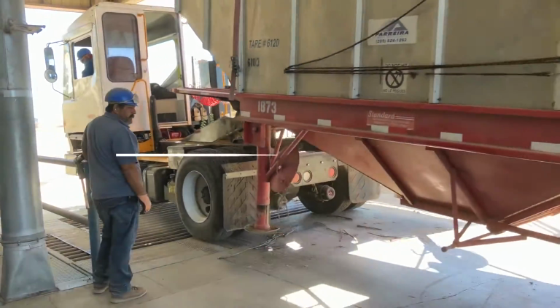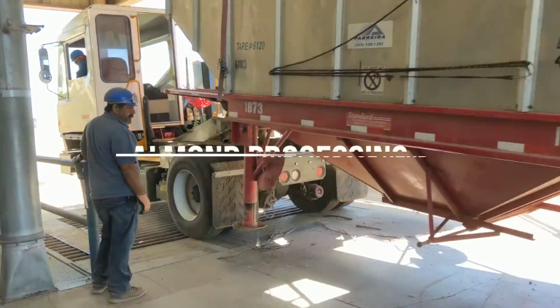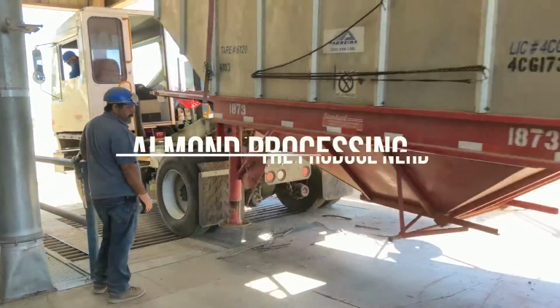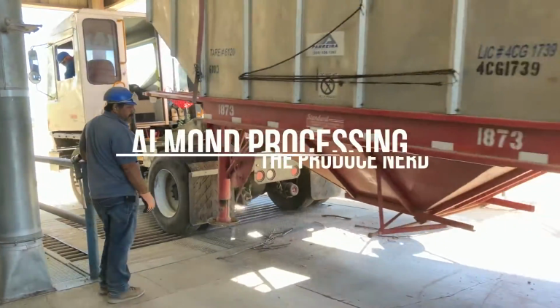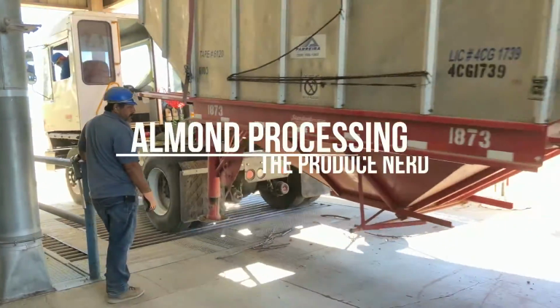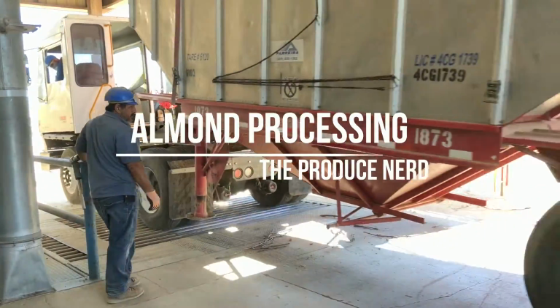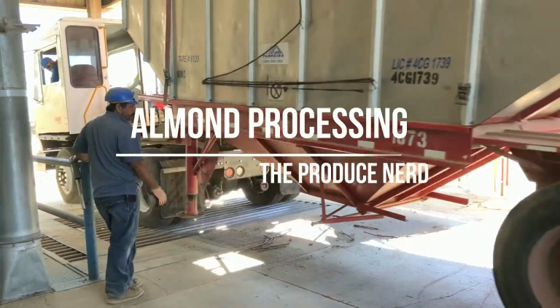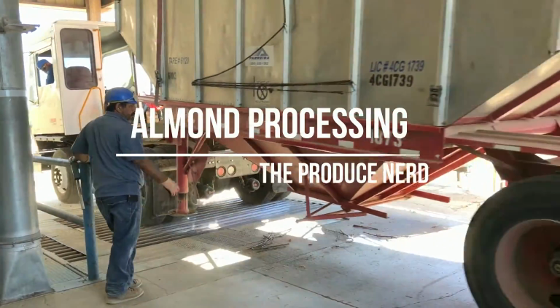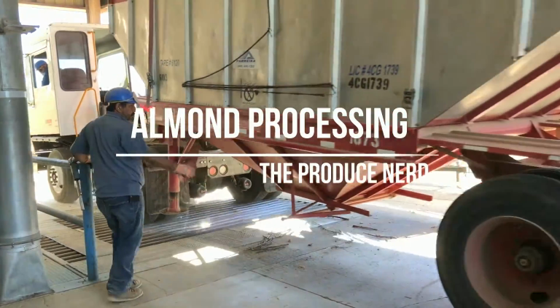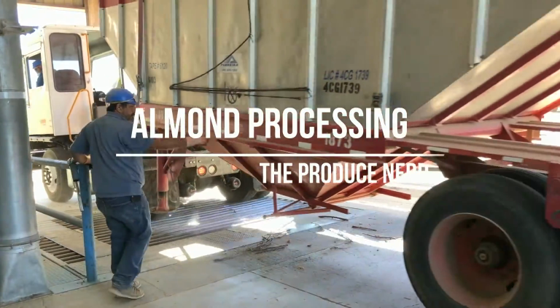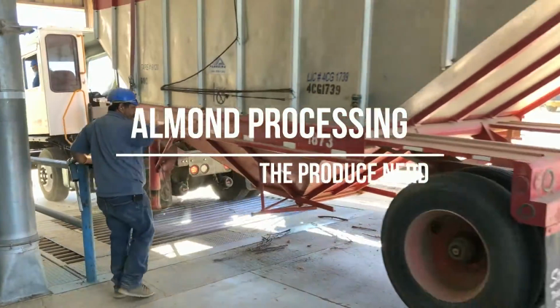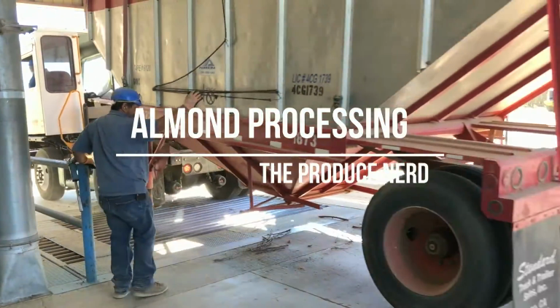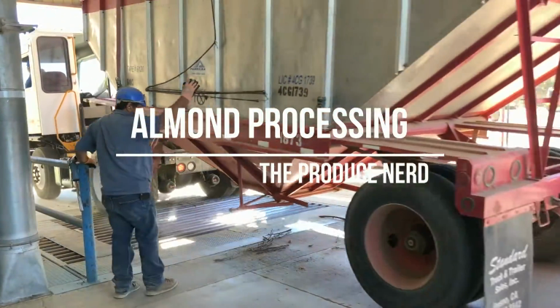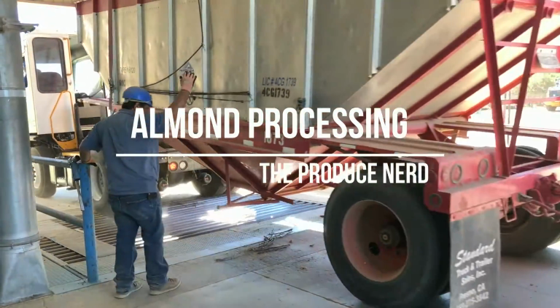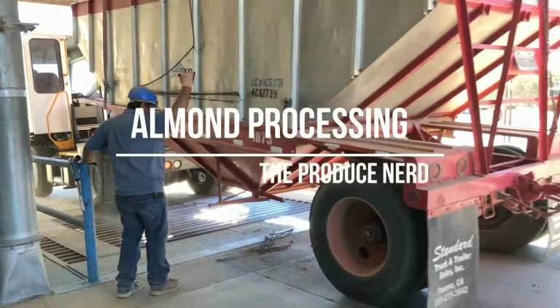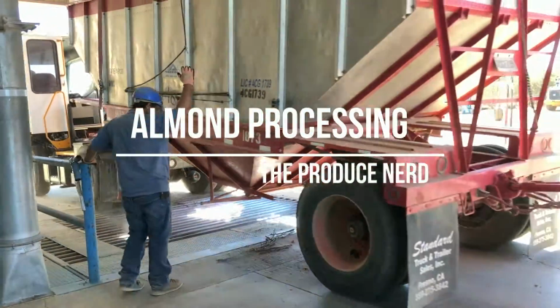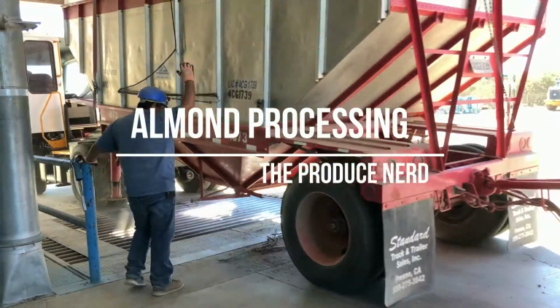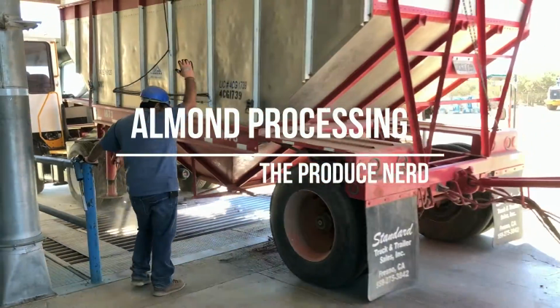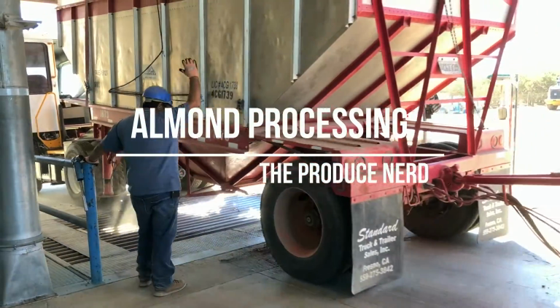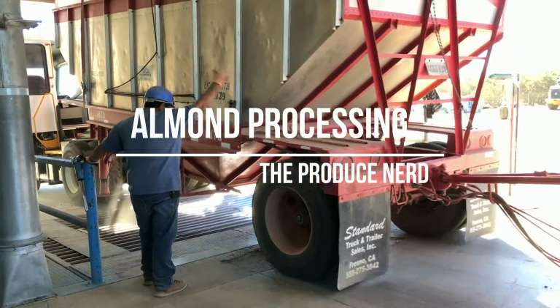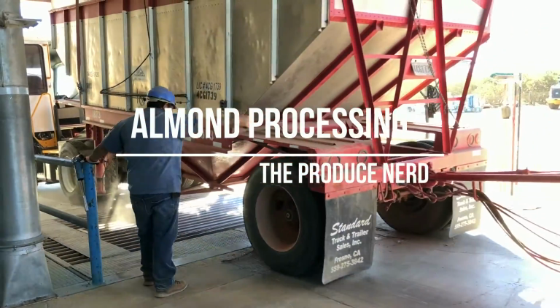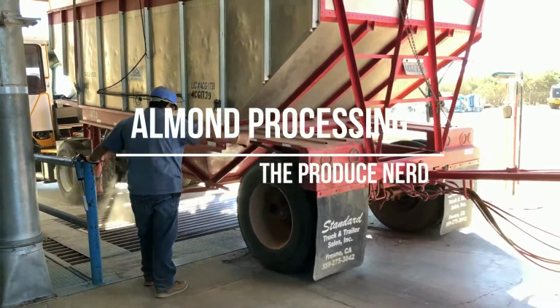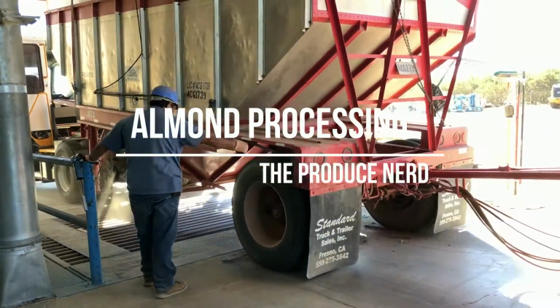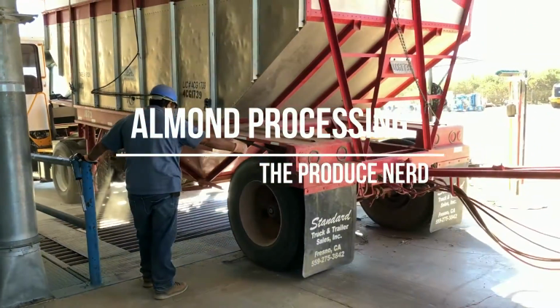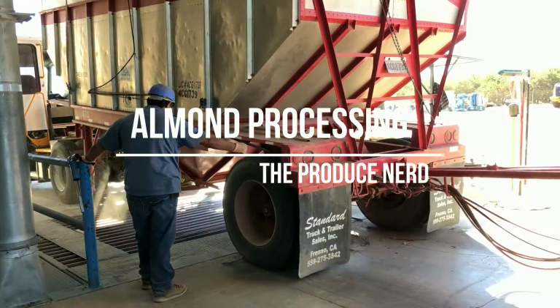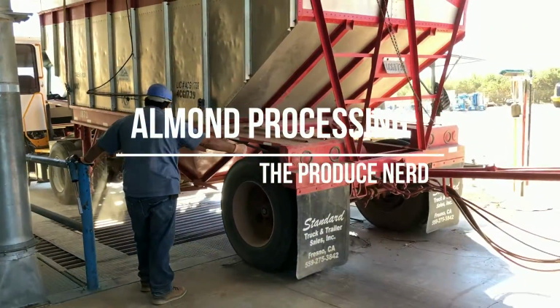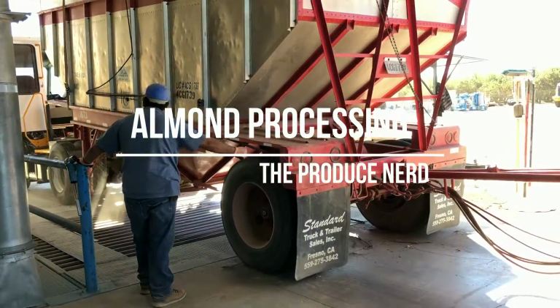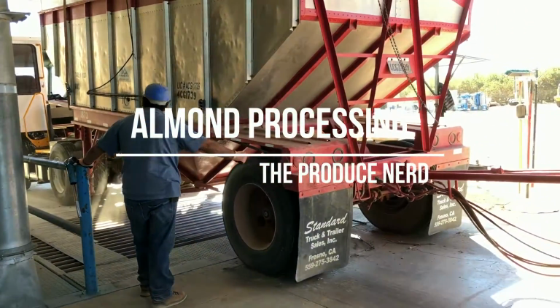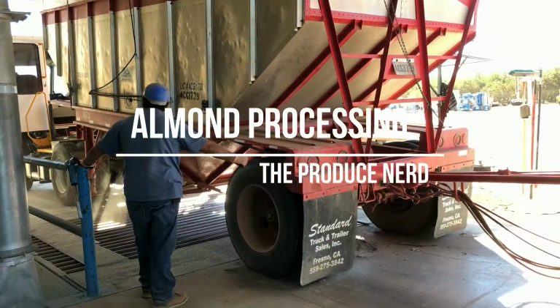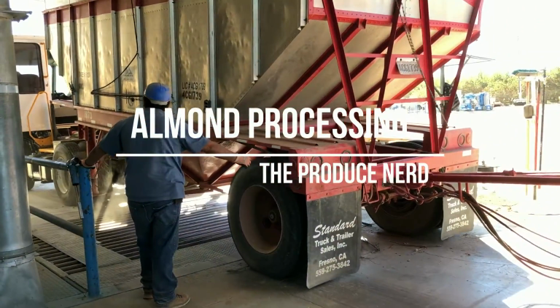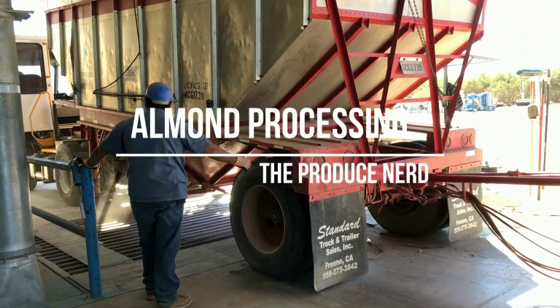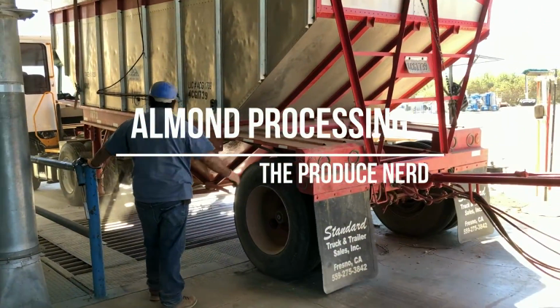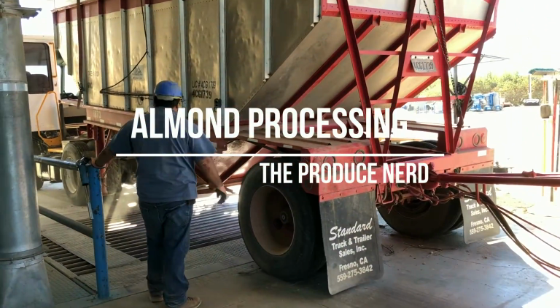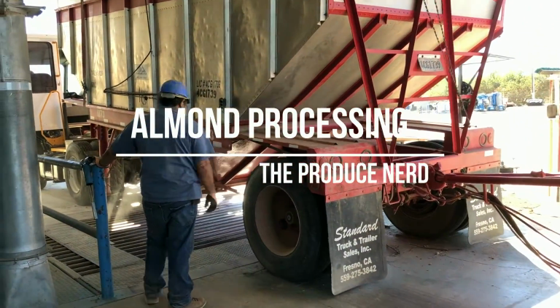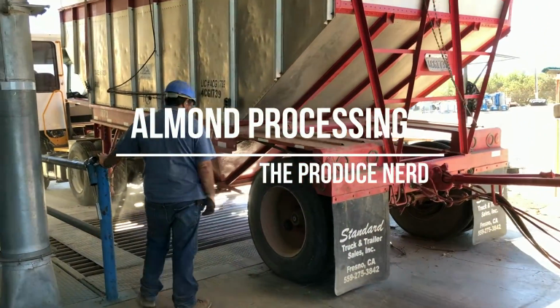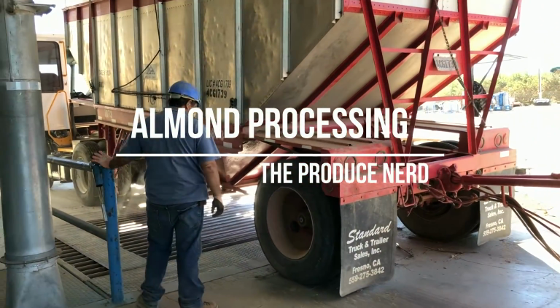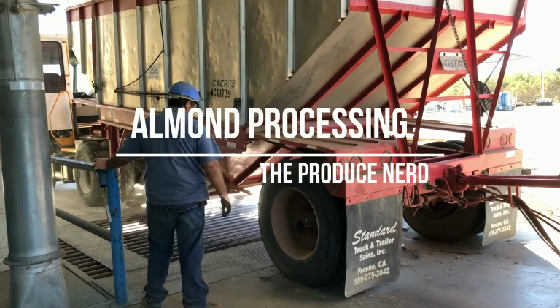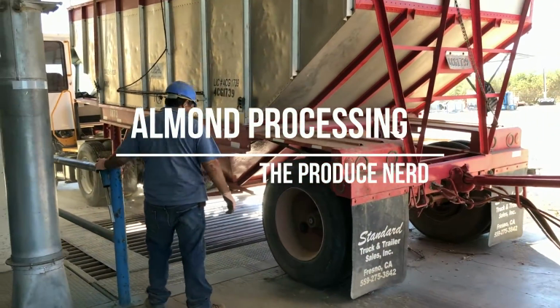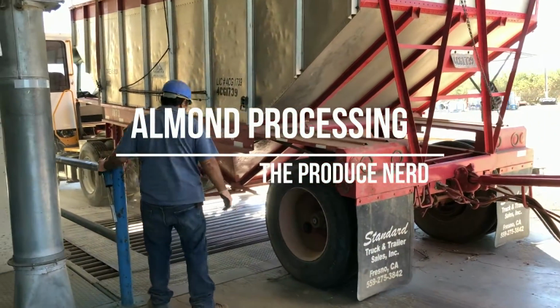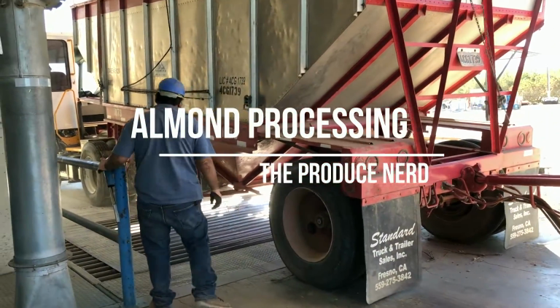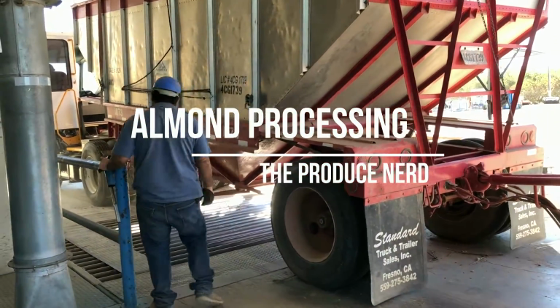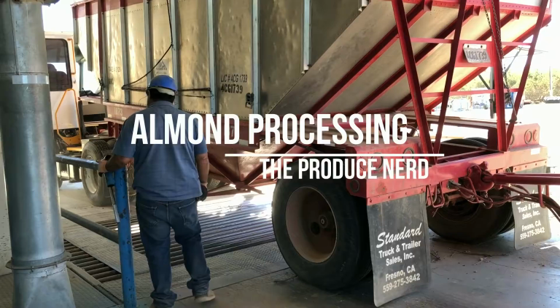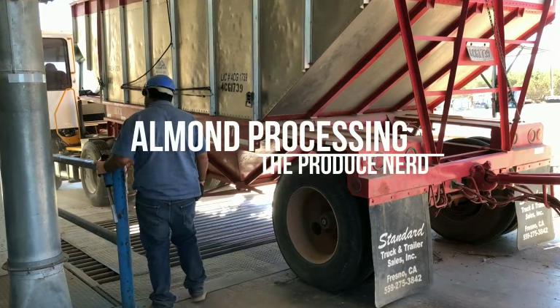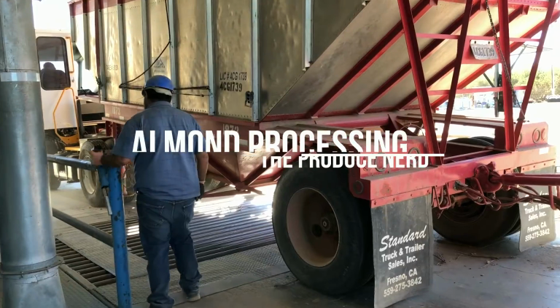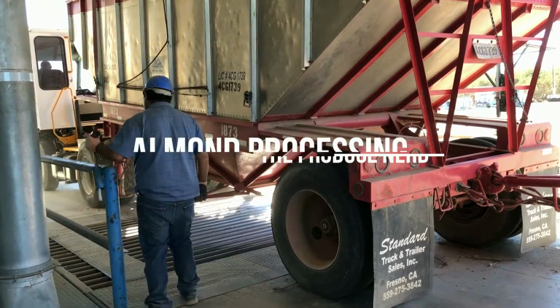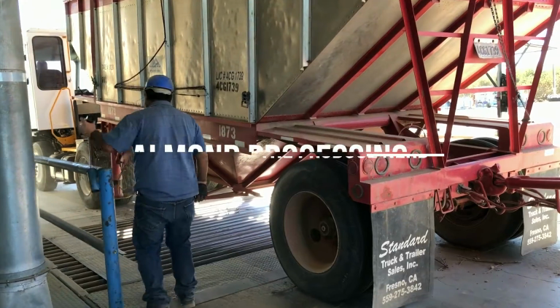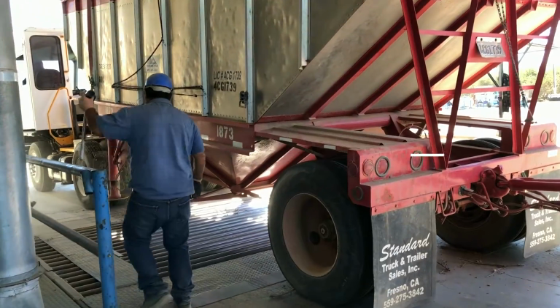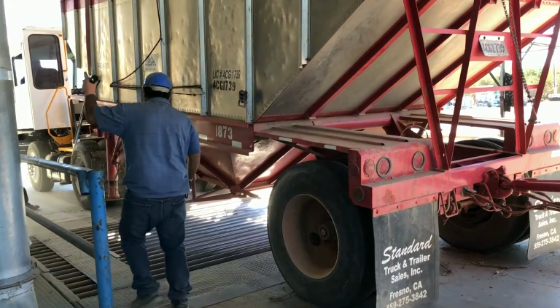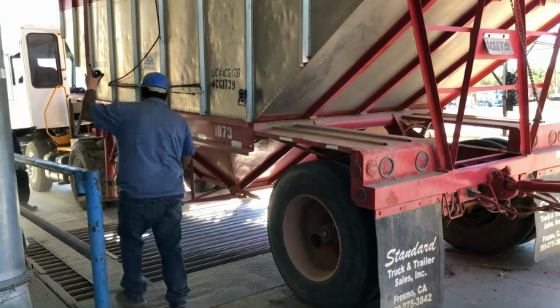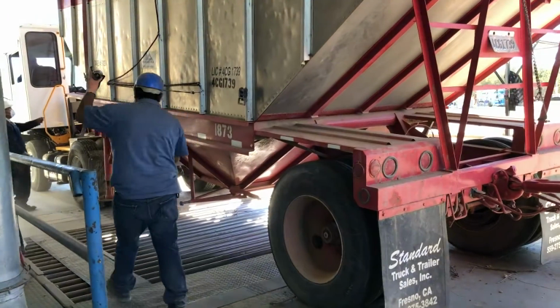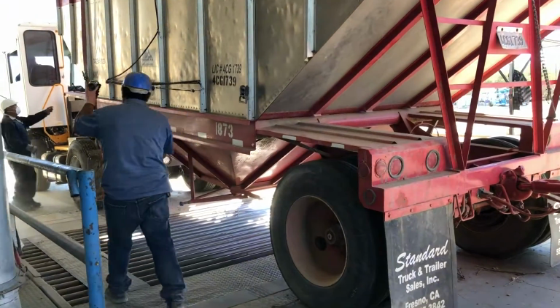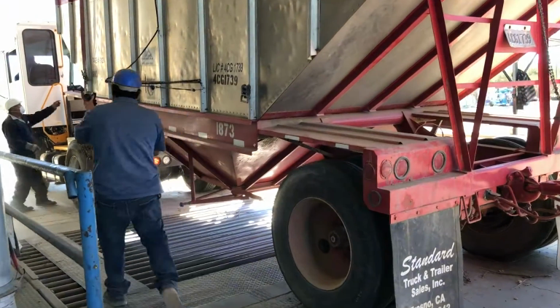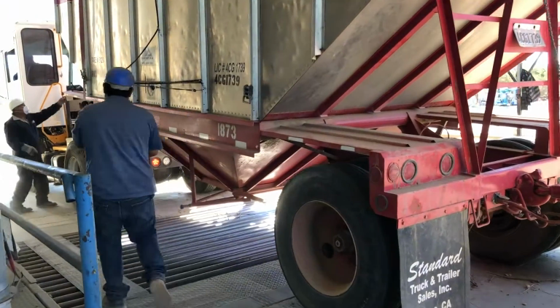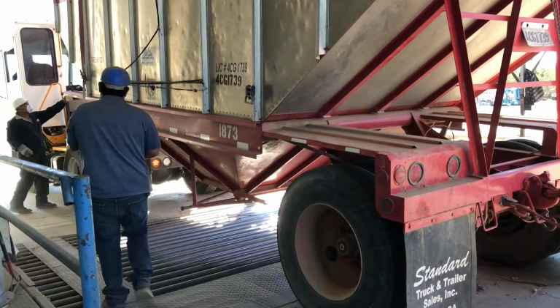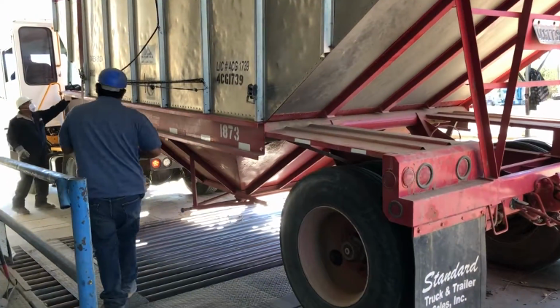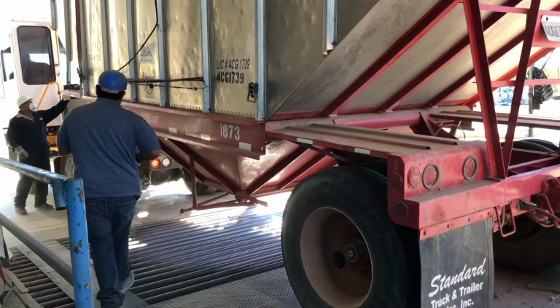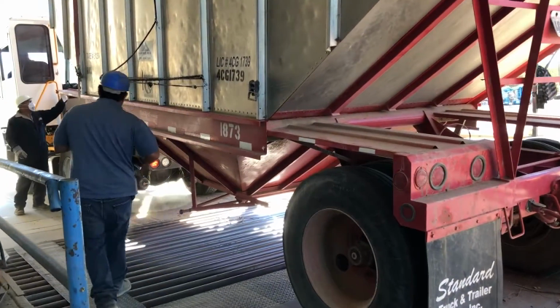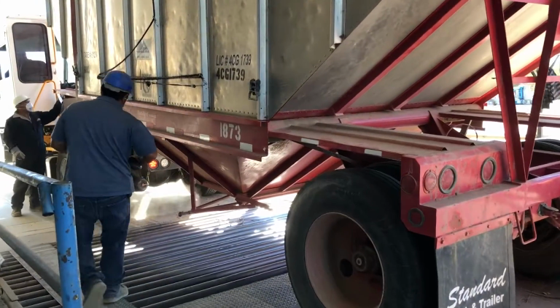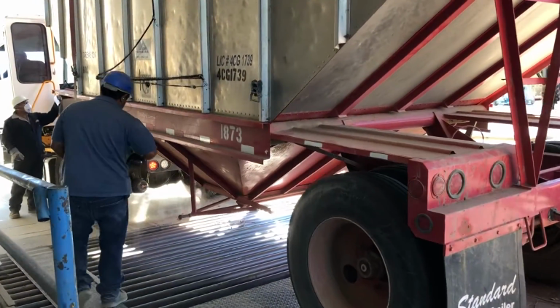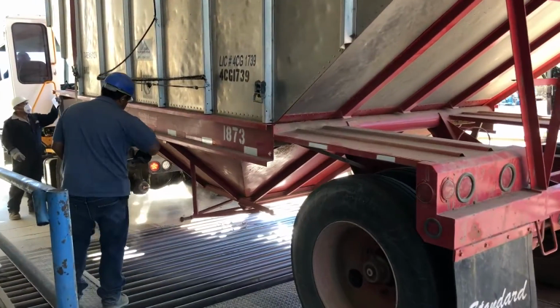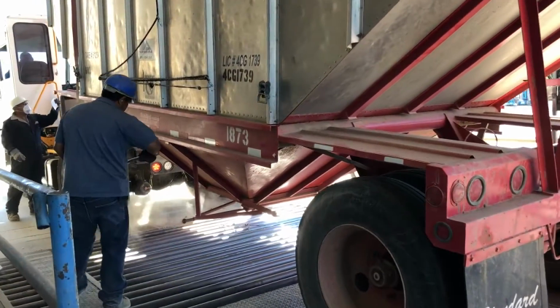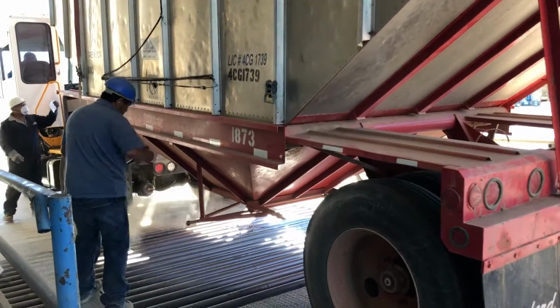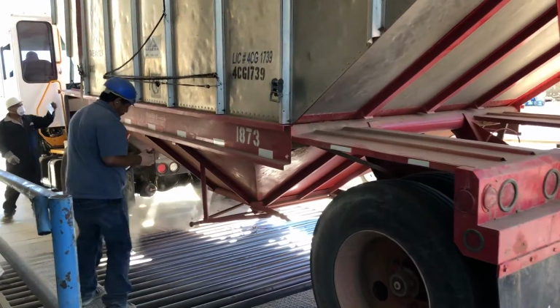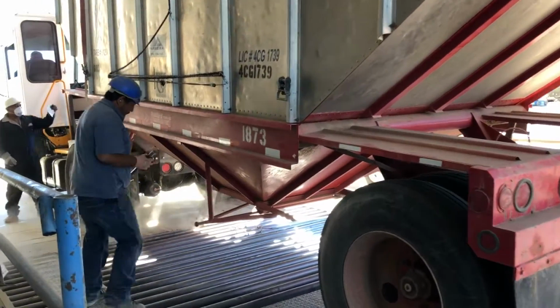This week on the Produce Nerd we're going to take you behind the scenes of an almond huller, sheller, and processing facility.